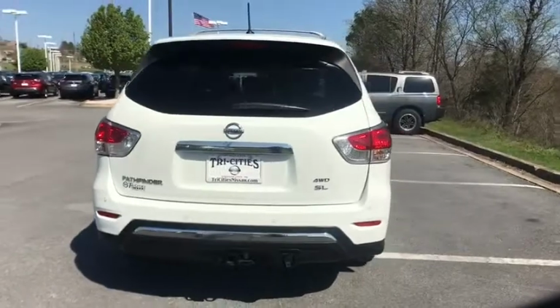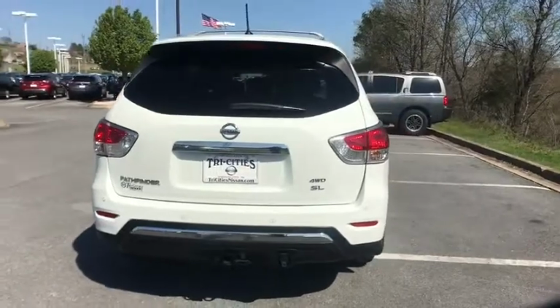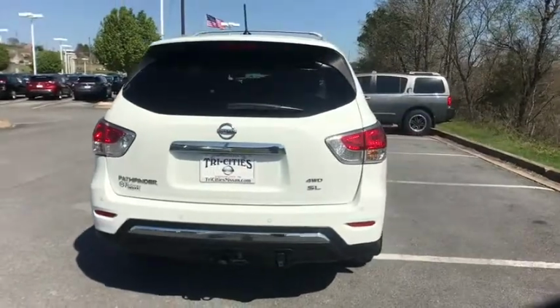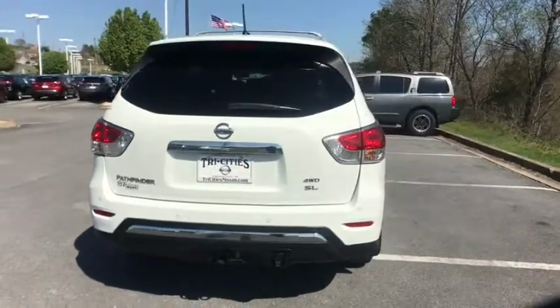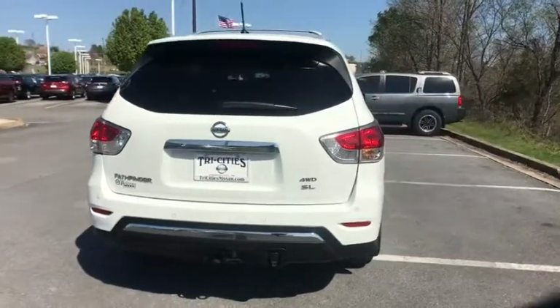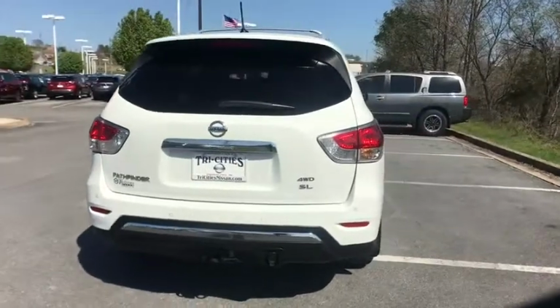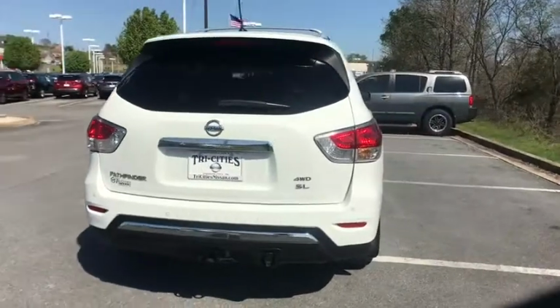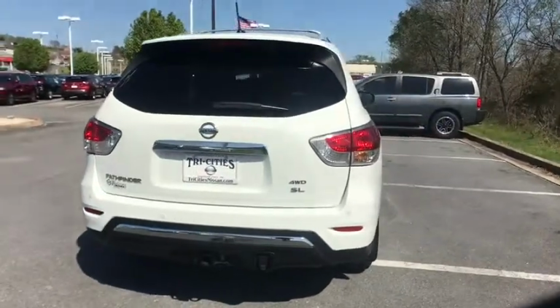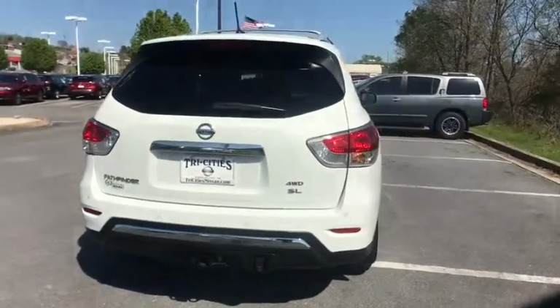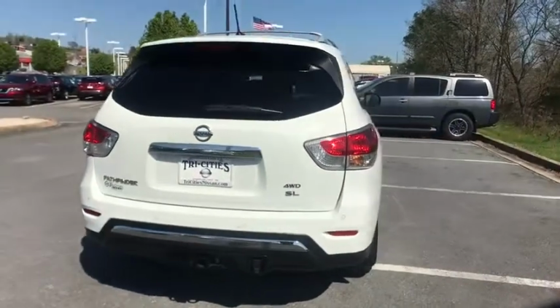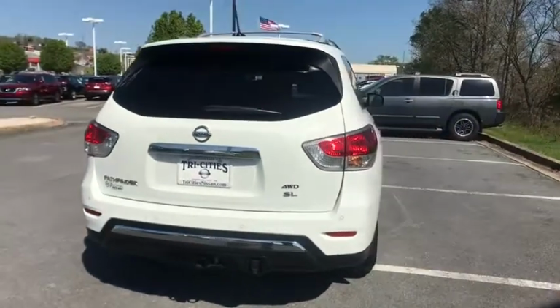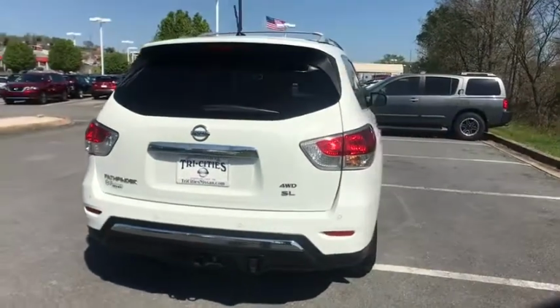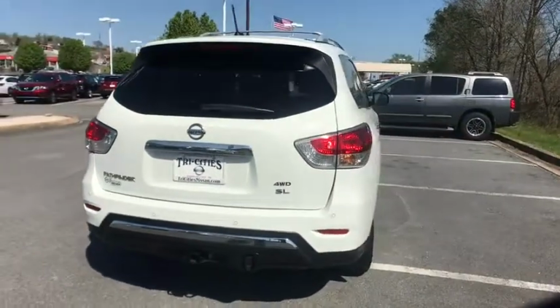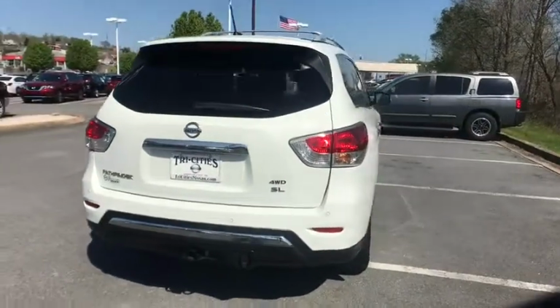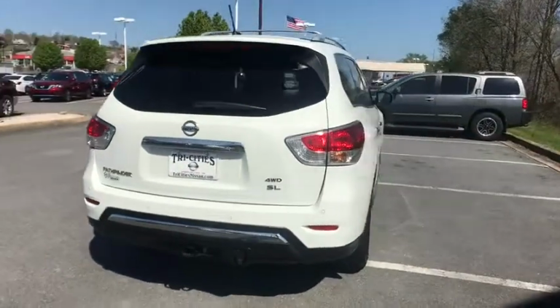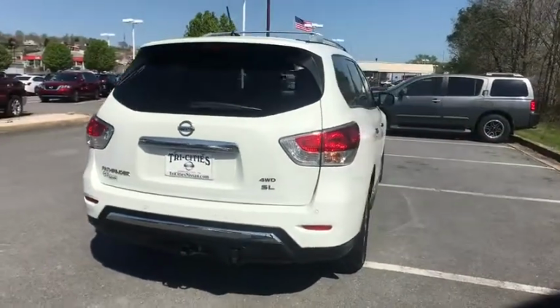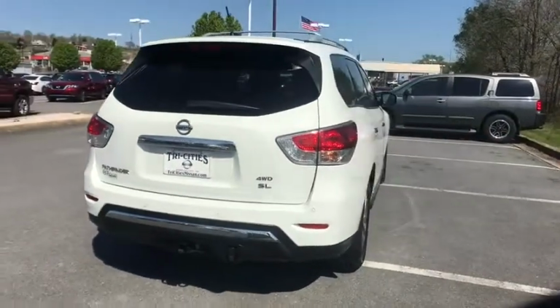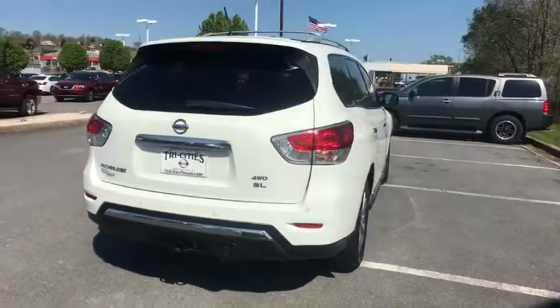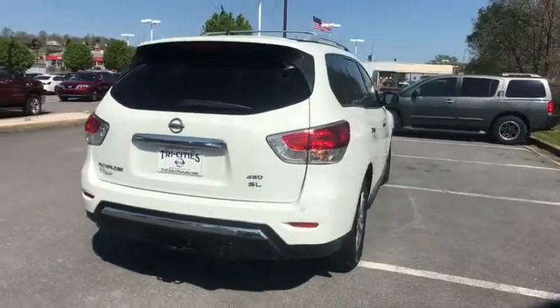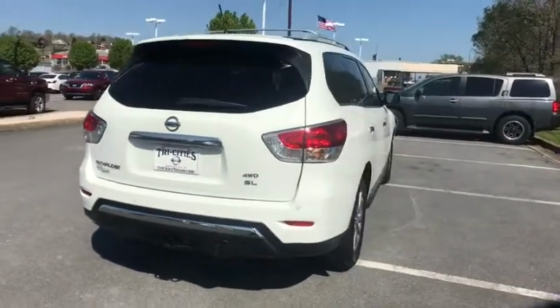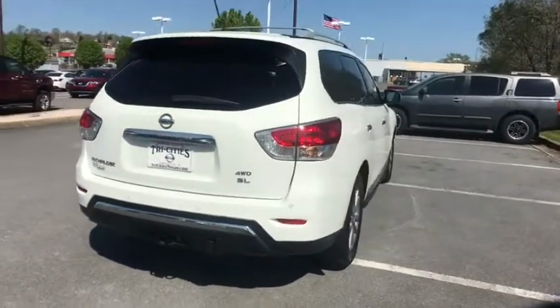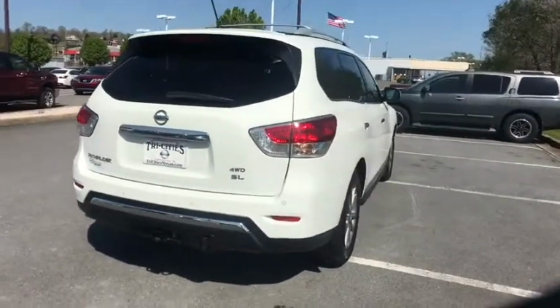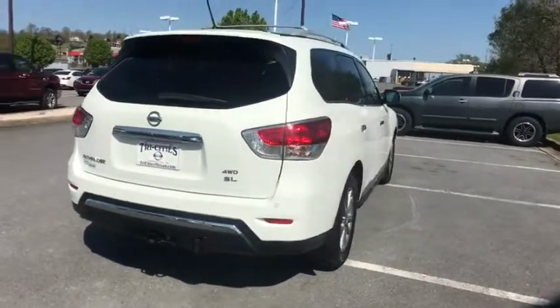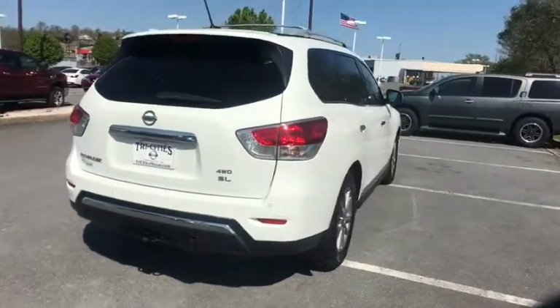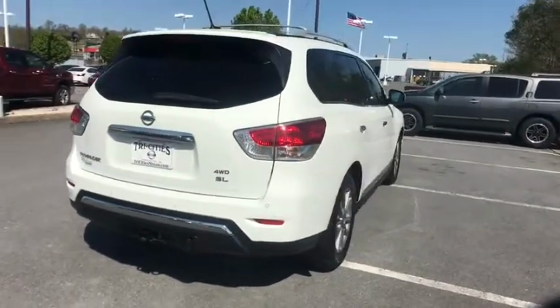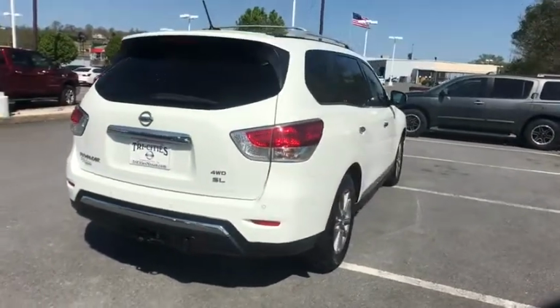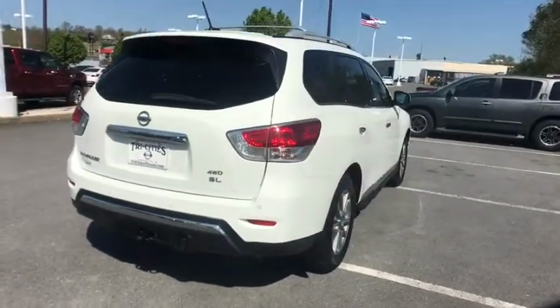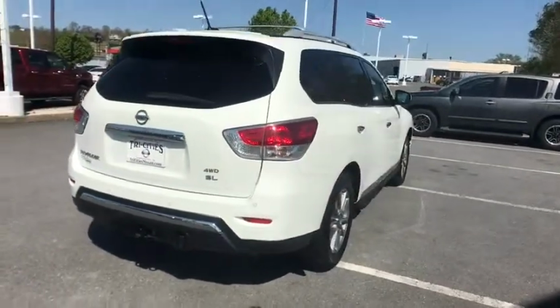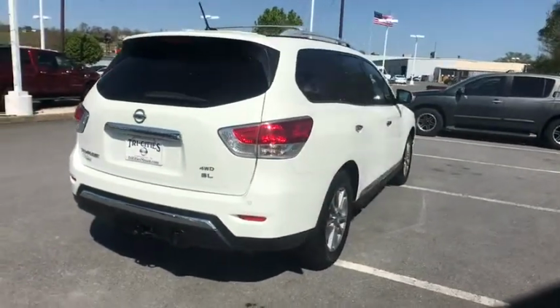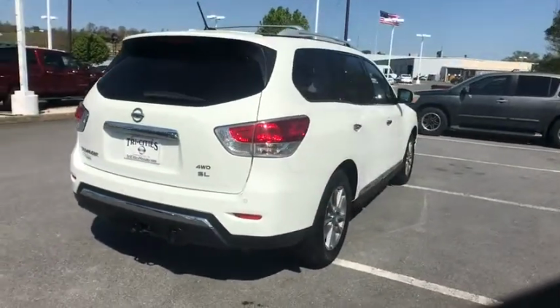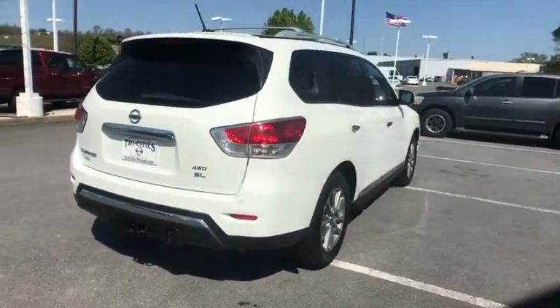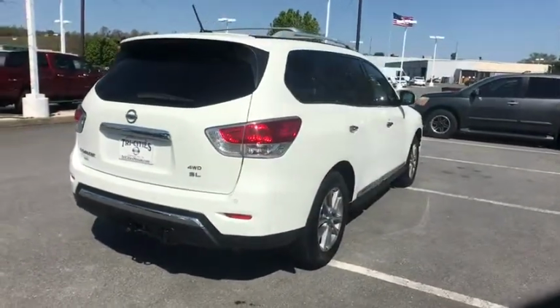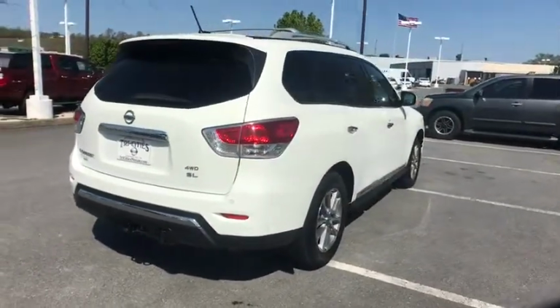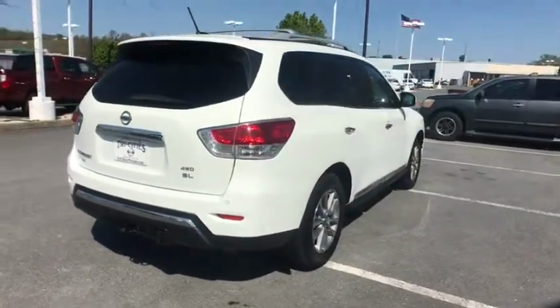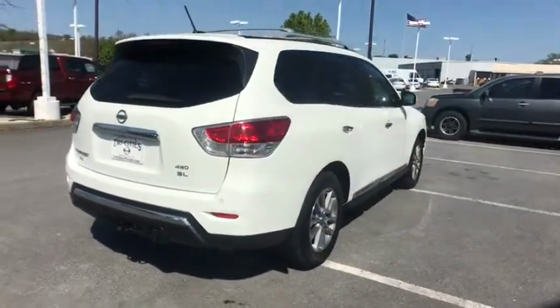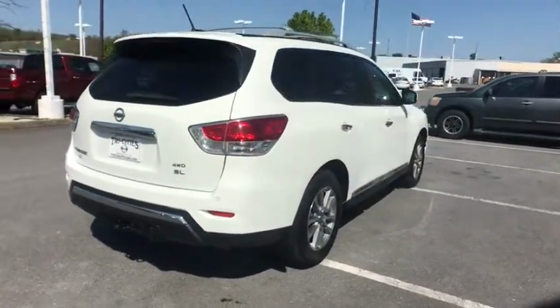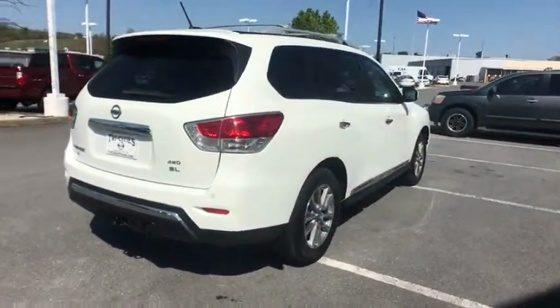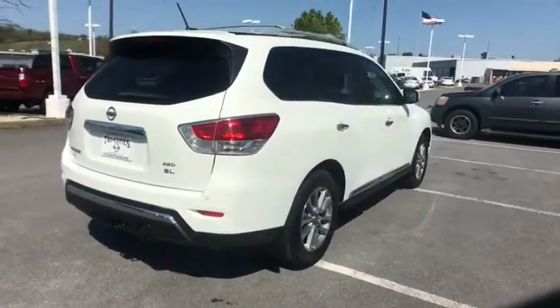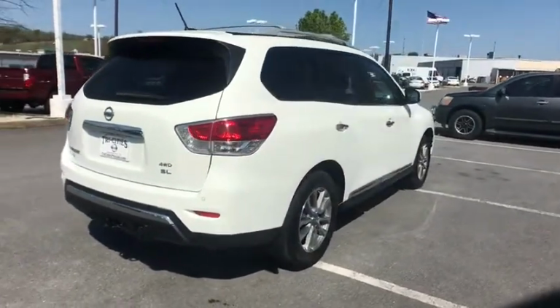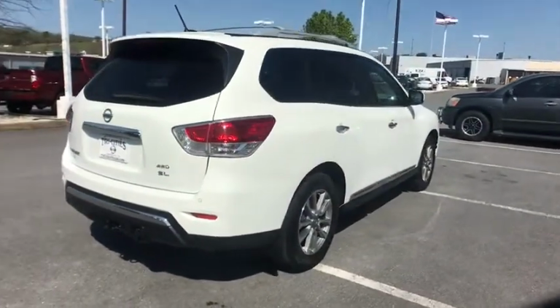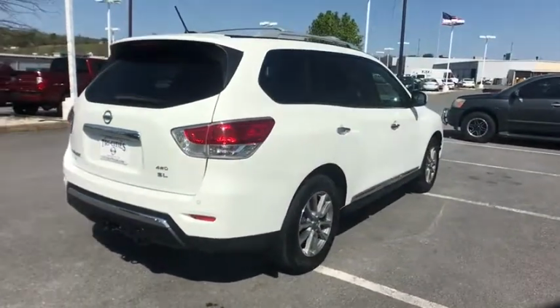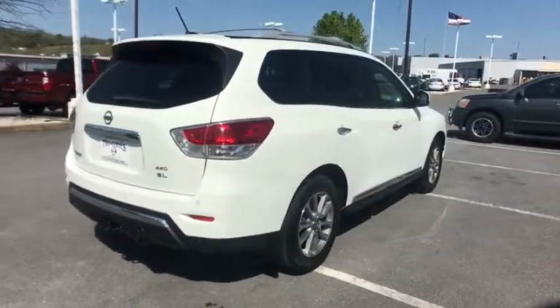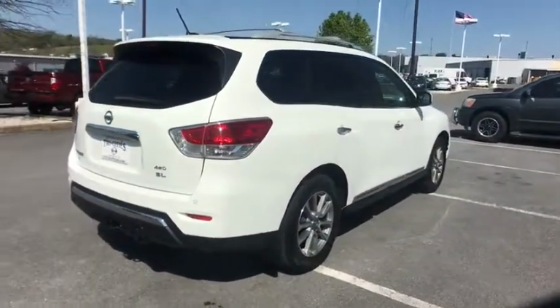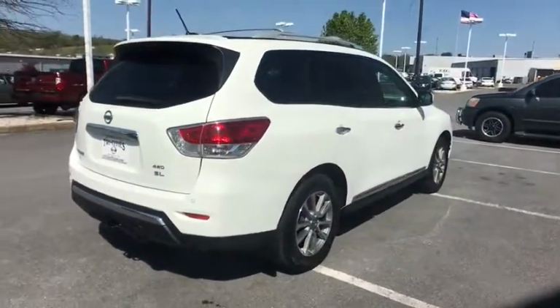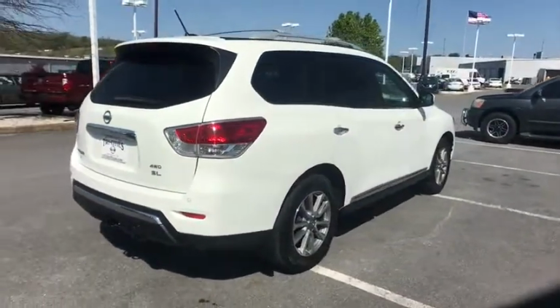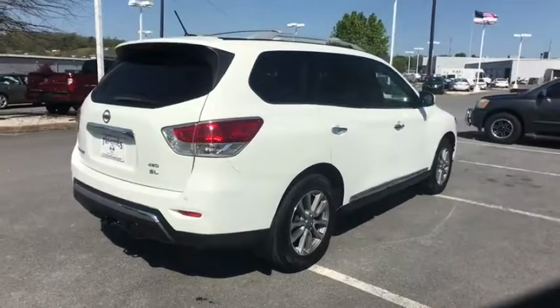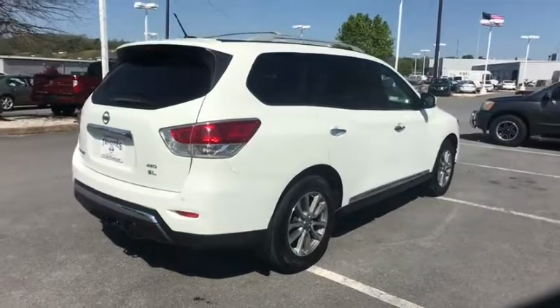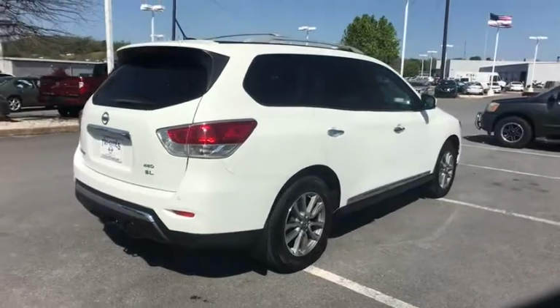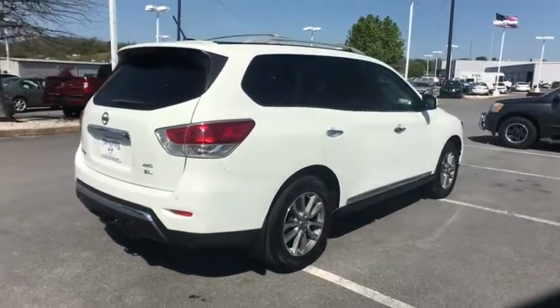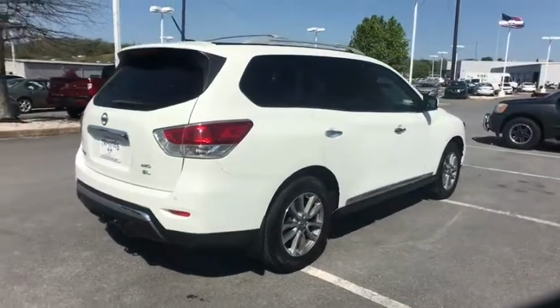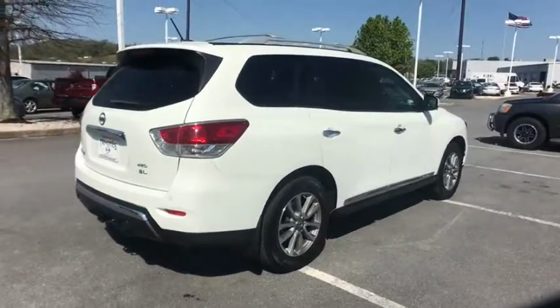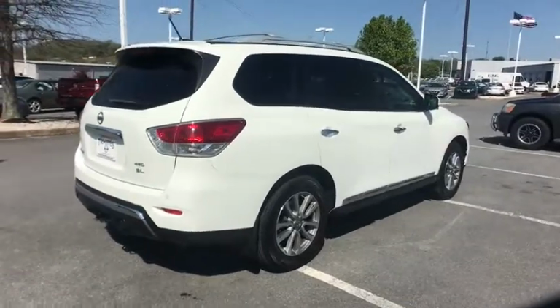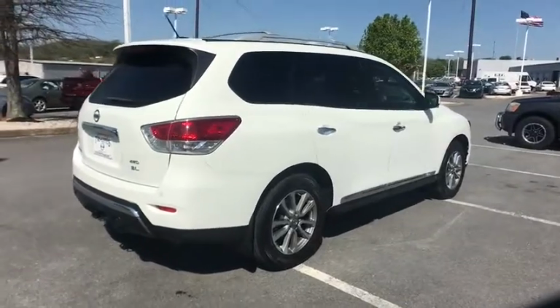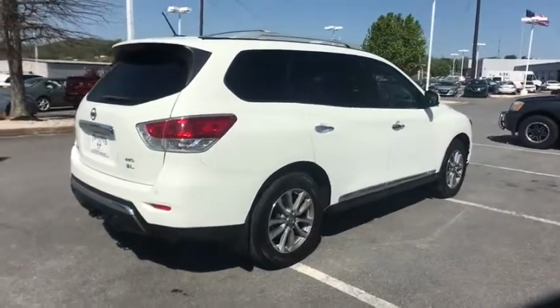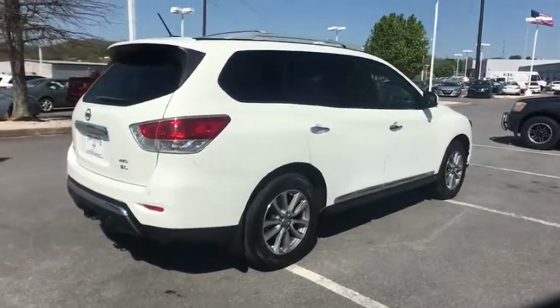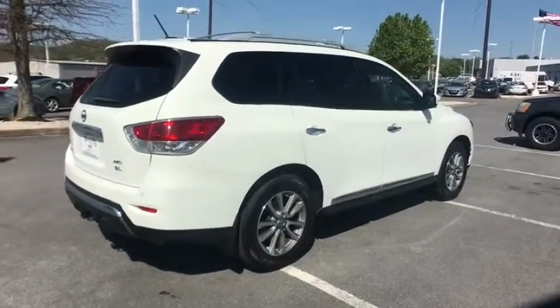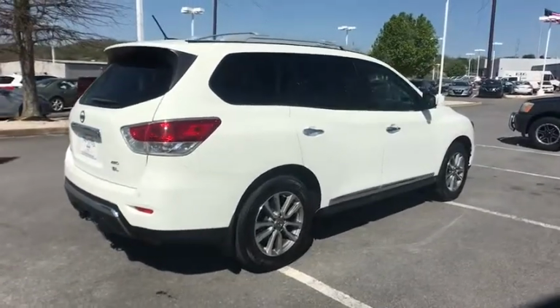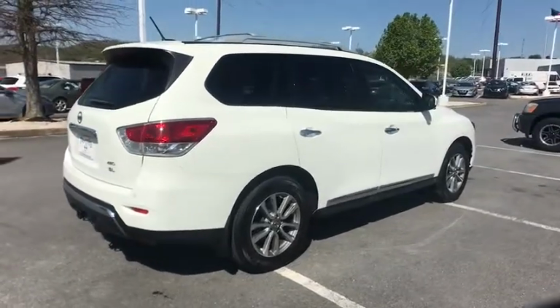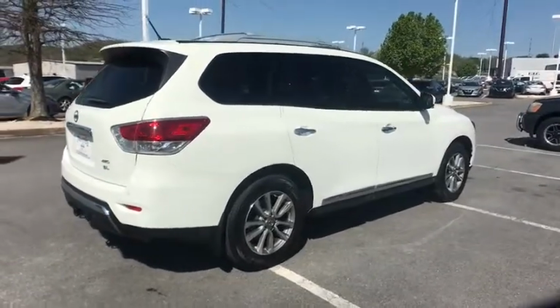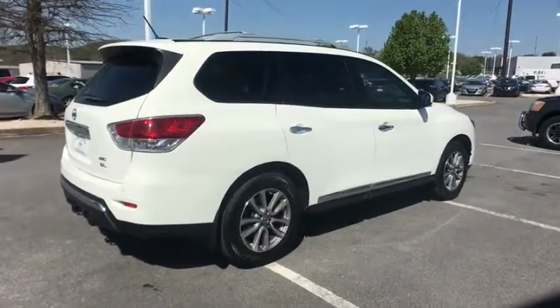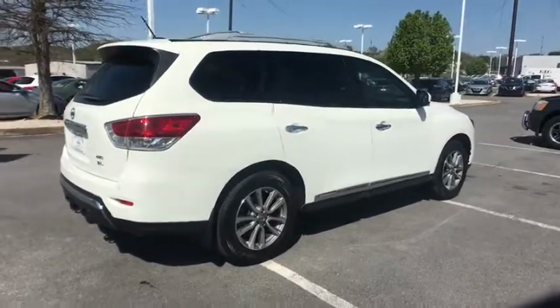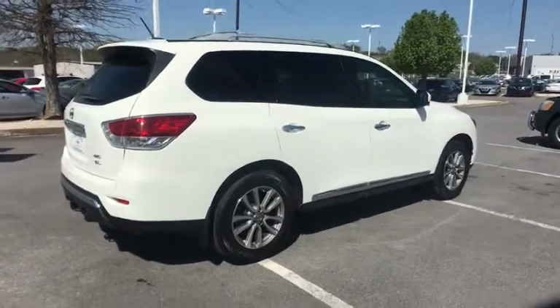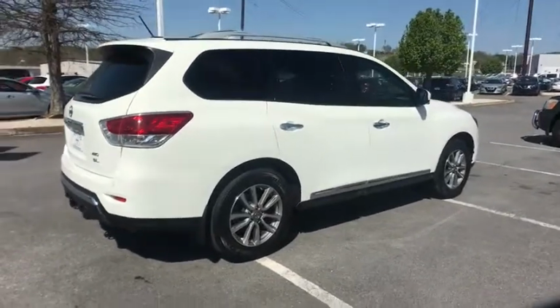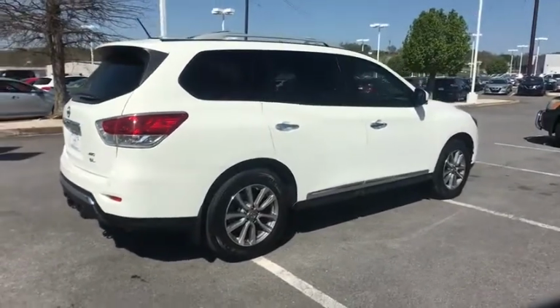This vehicle has less than 40,000 miles. Here are some of this vehicle's great options: power passenger seats,